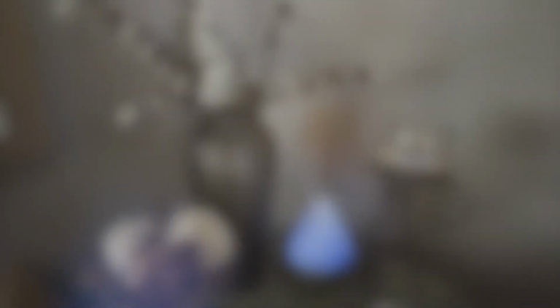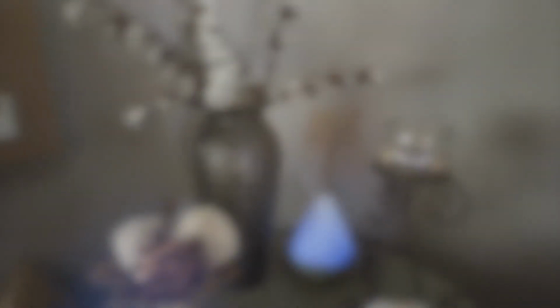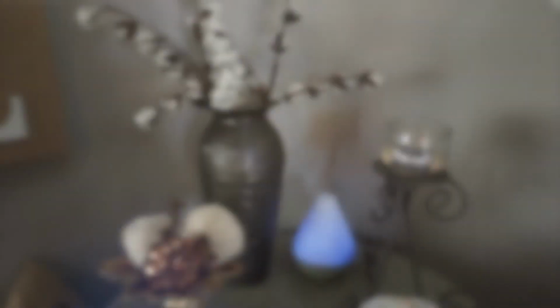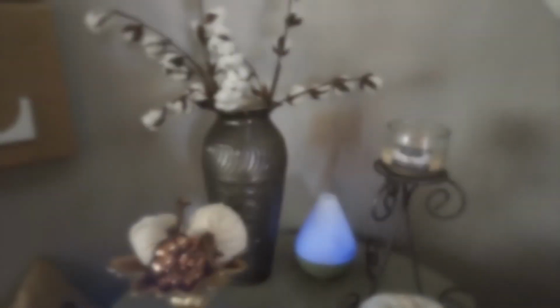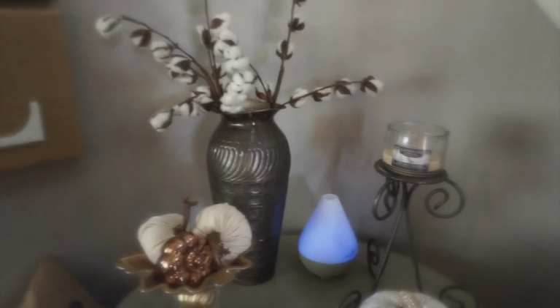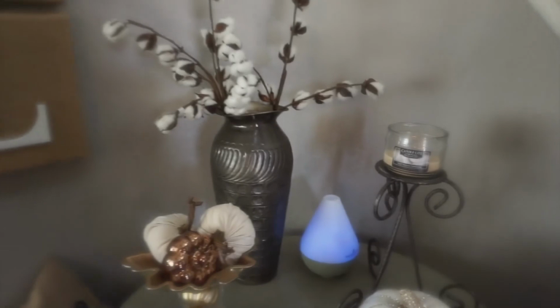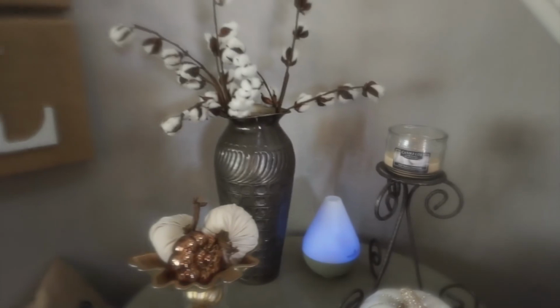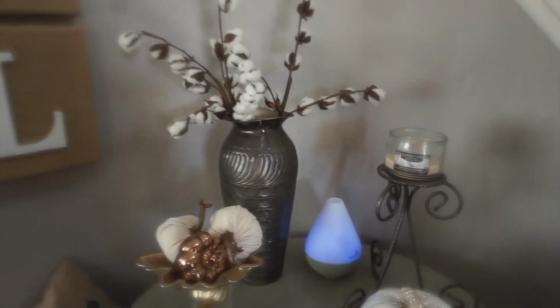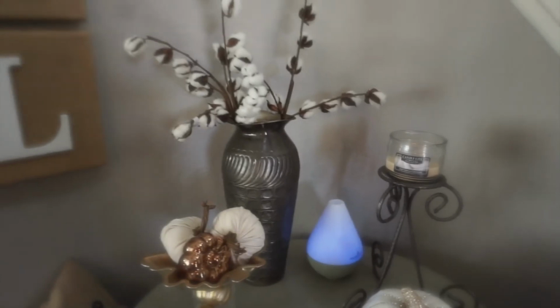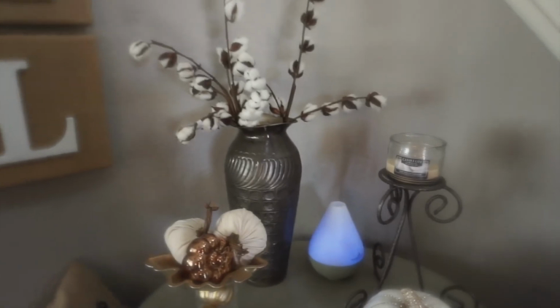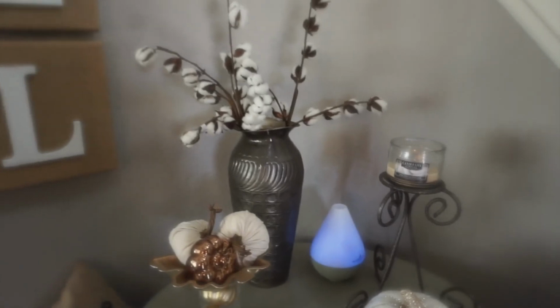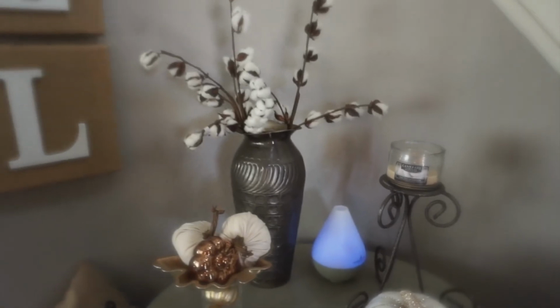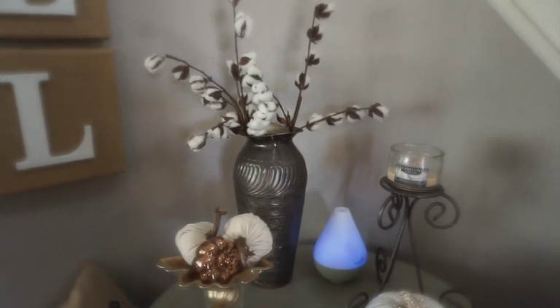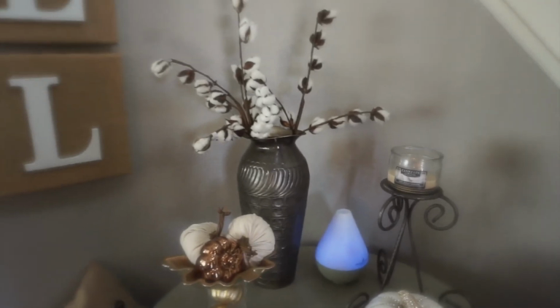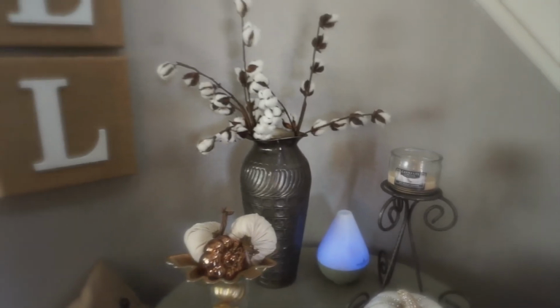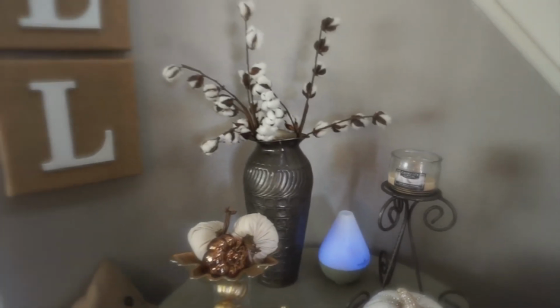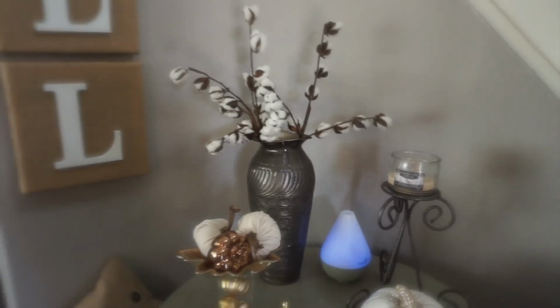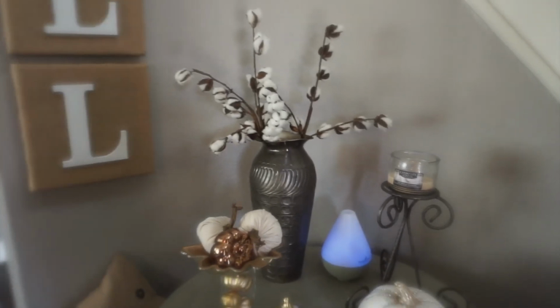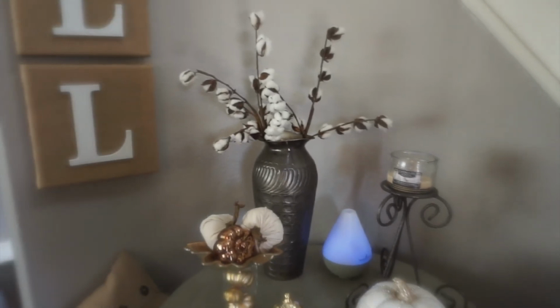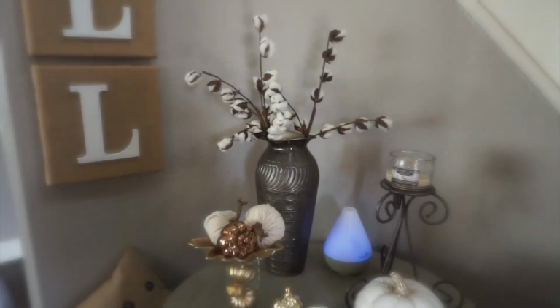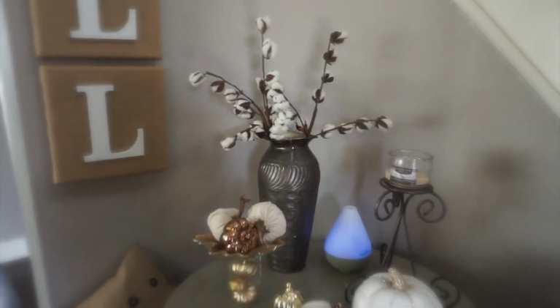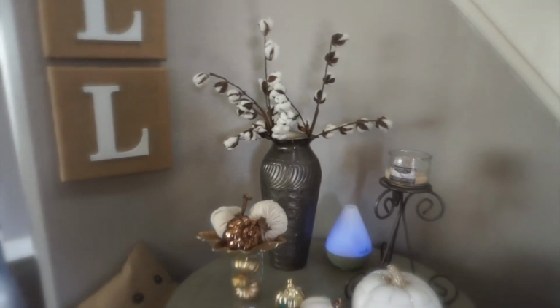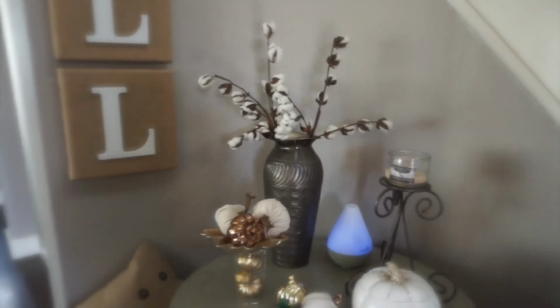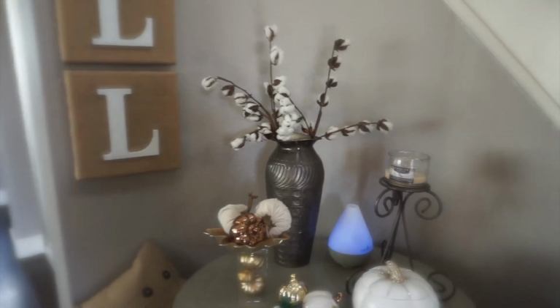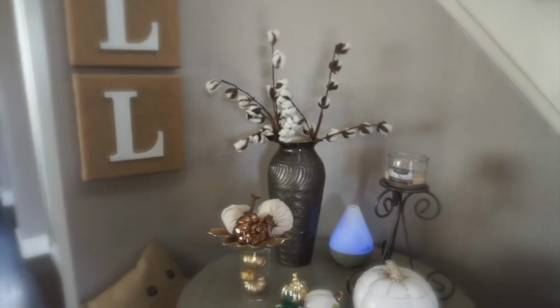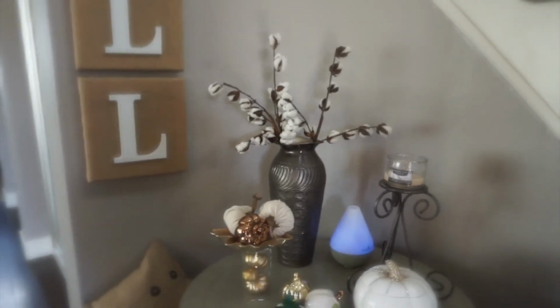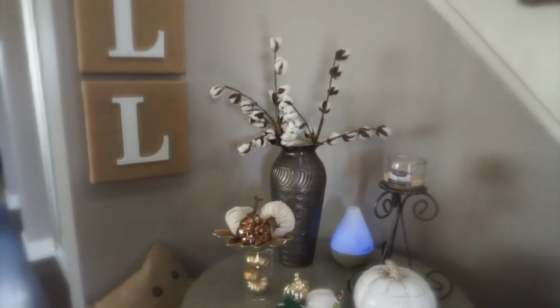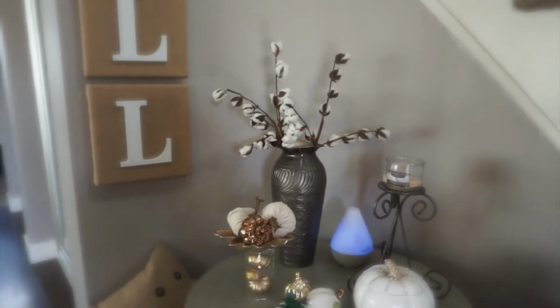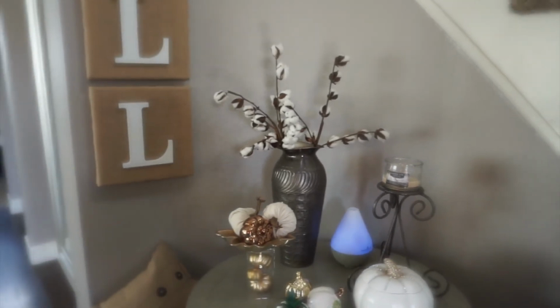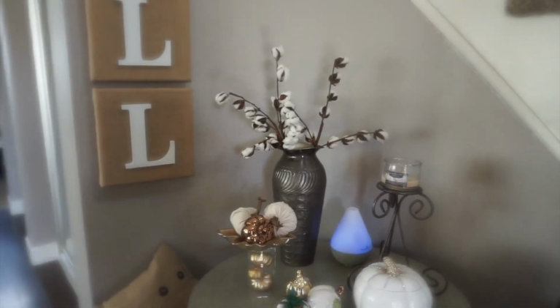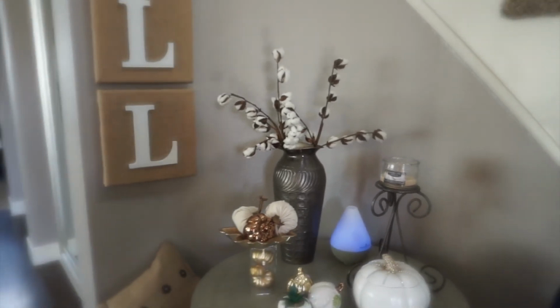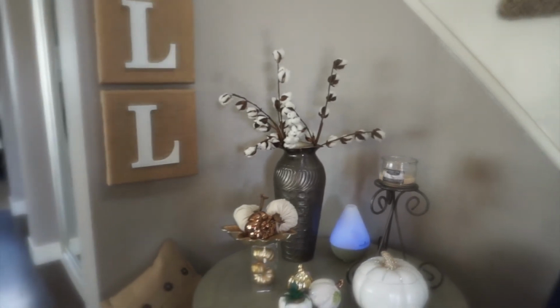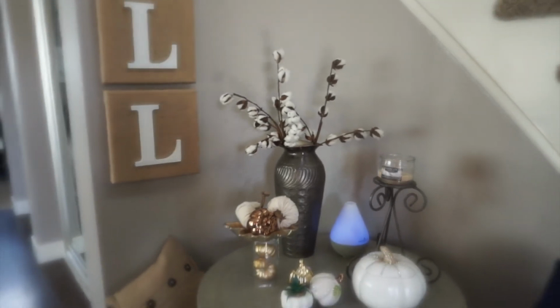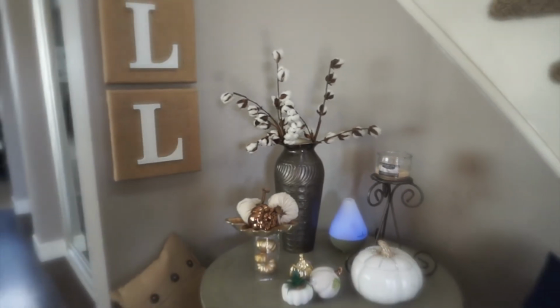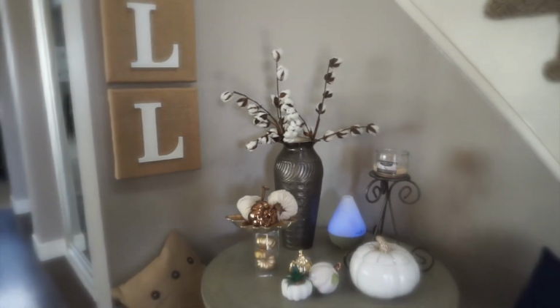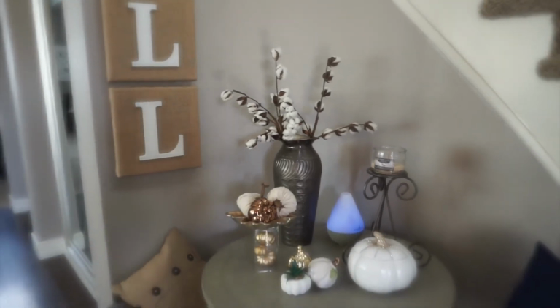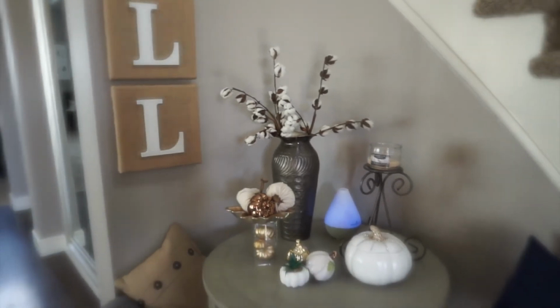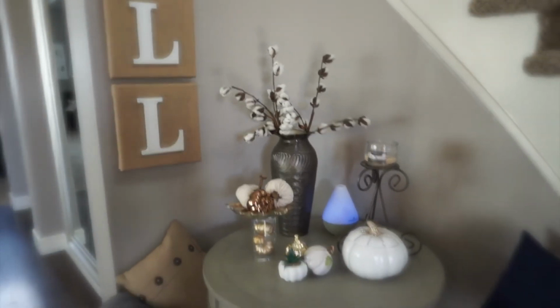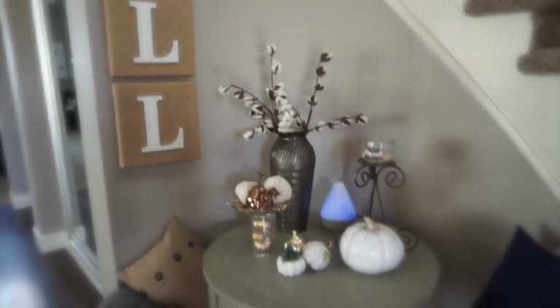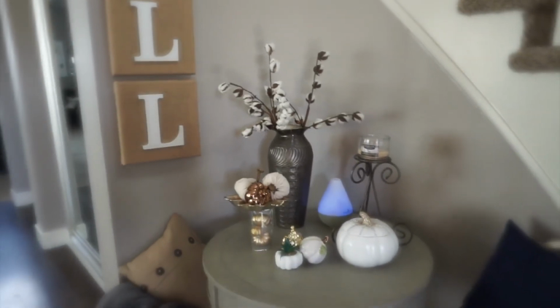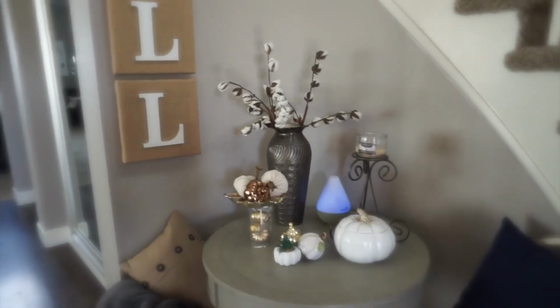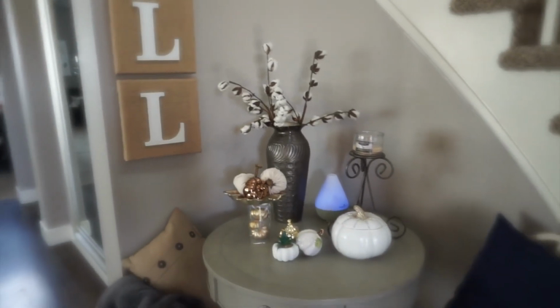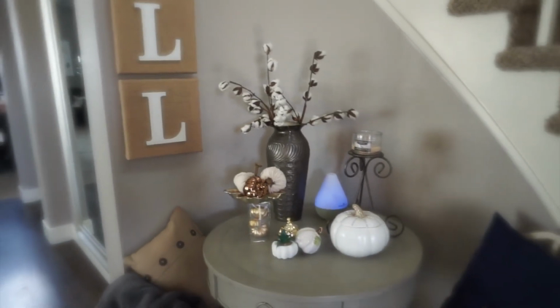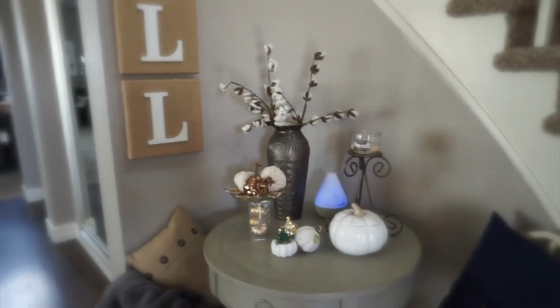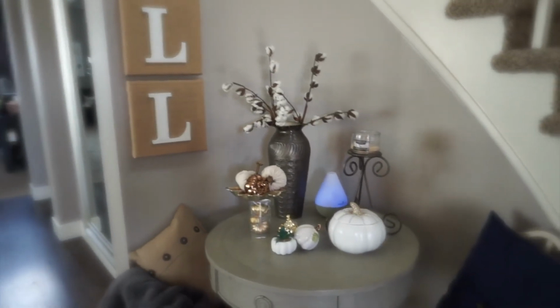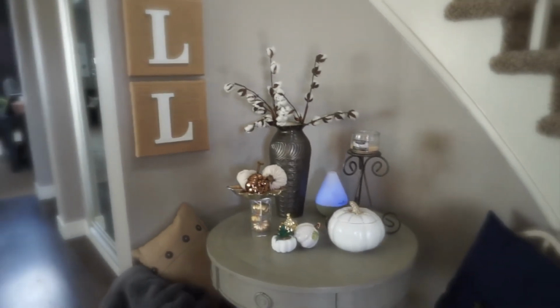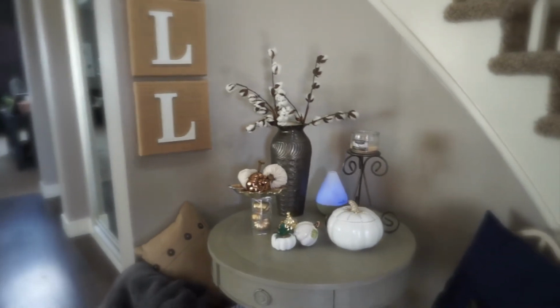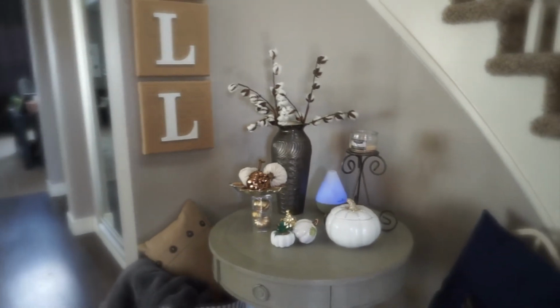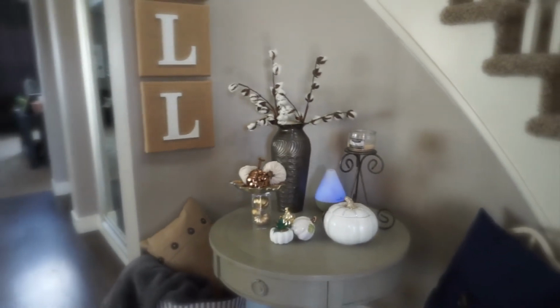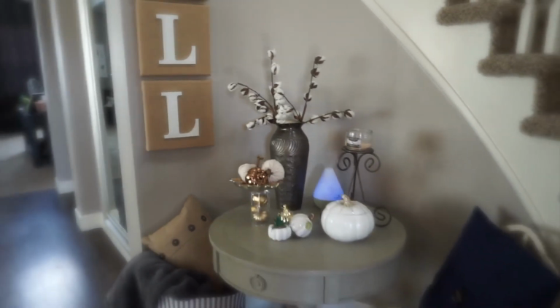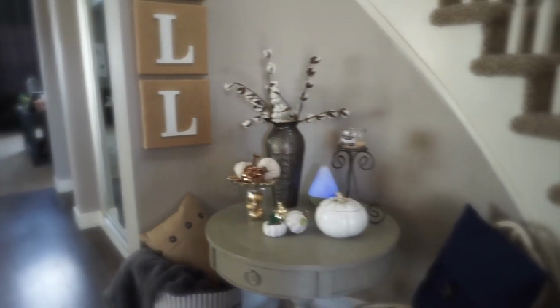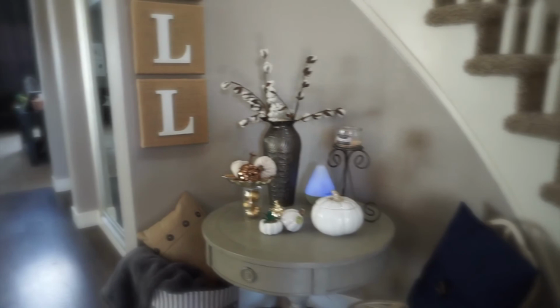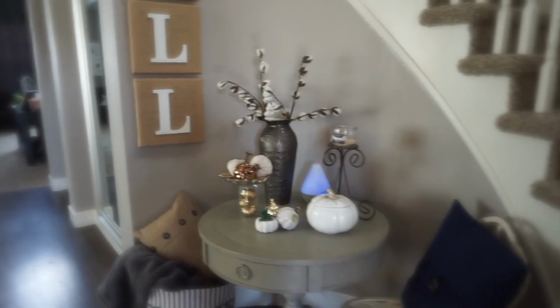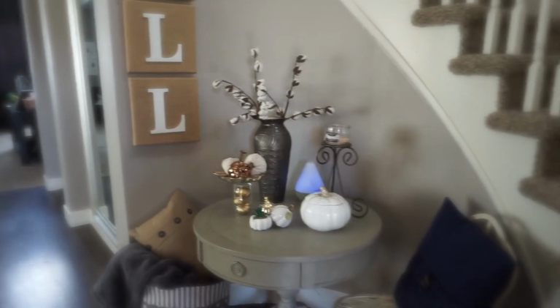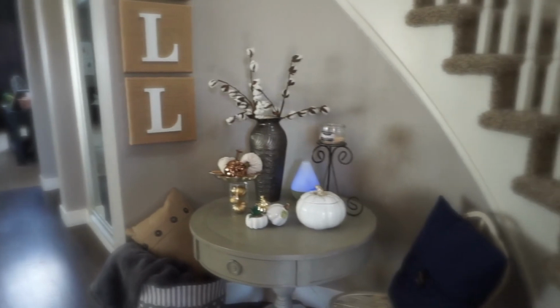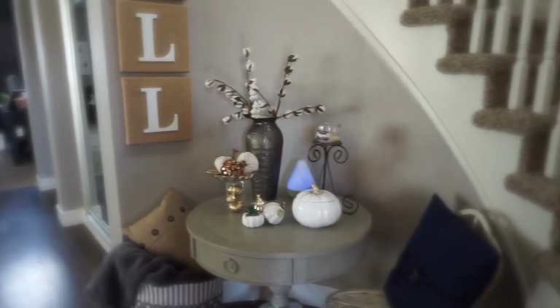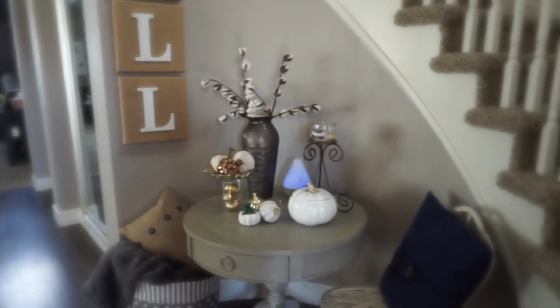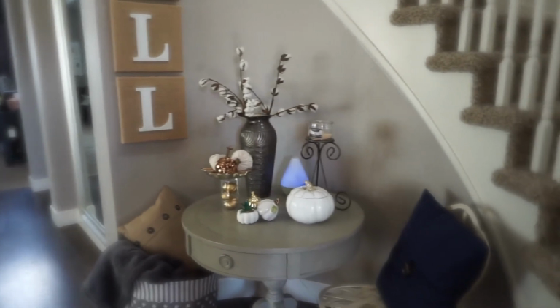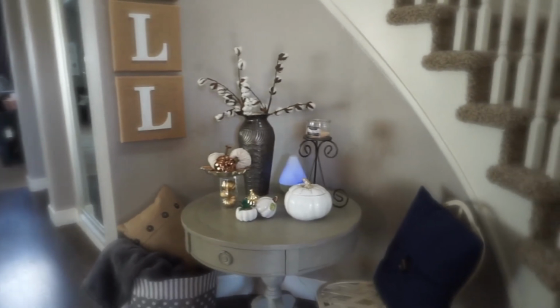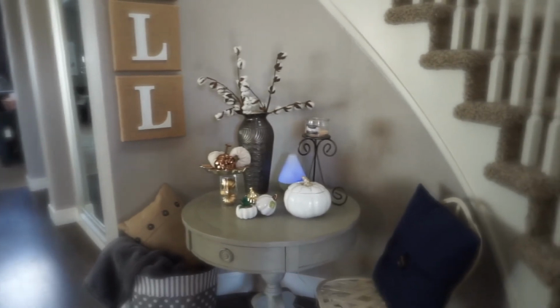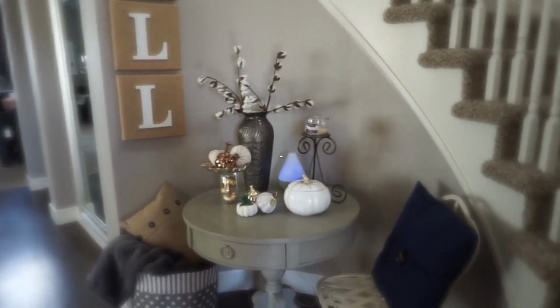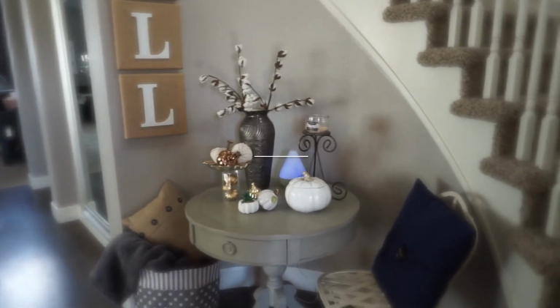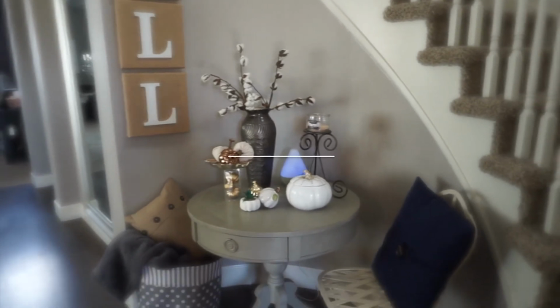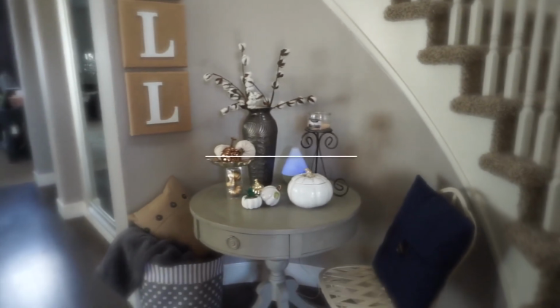And of course you have to have a candle as soon as you walk in. So what do you think — is this something you would do? It's so simple and I think it looks so fall and festive.